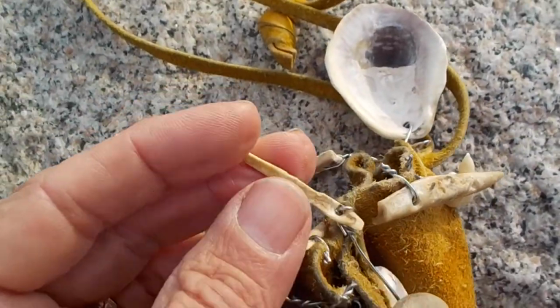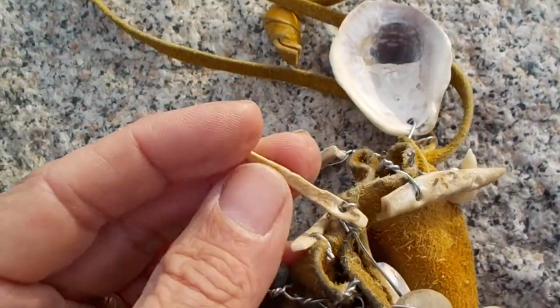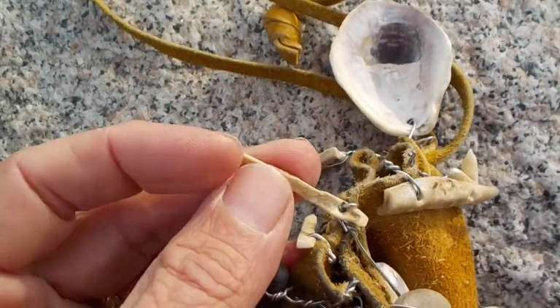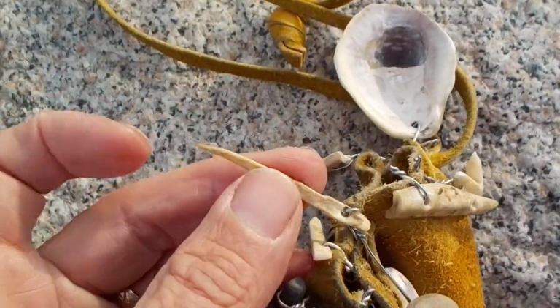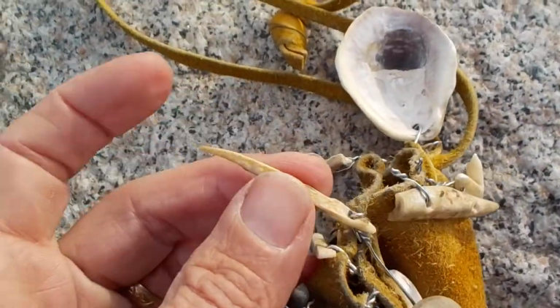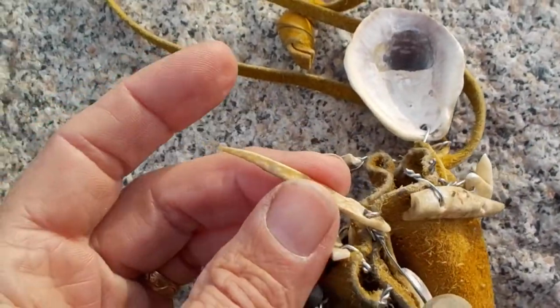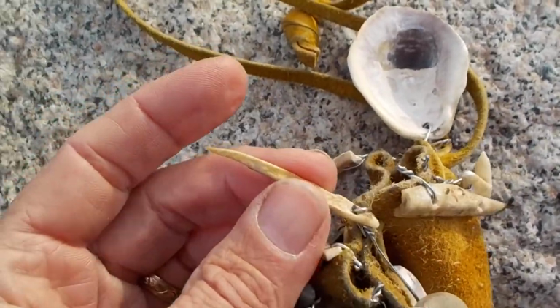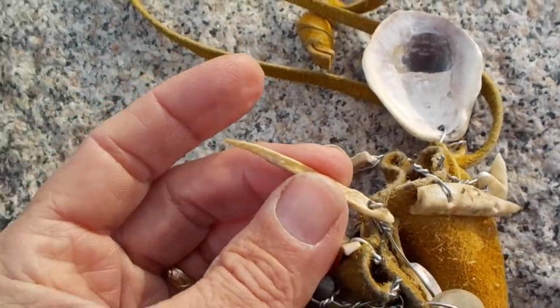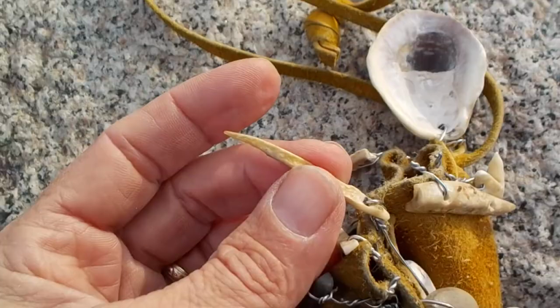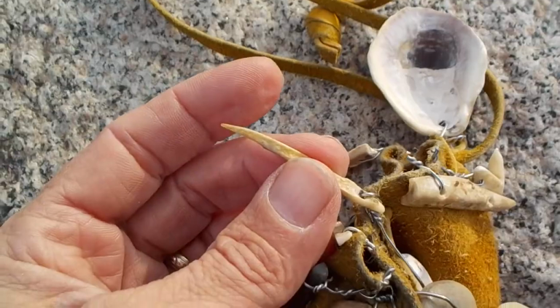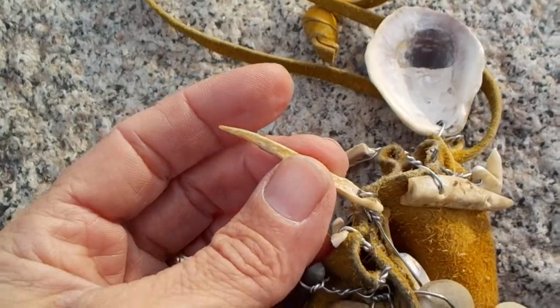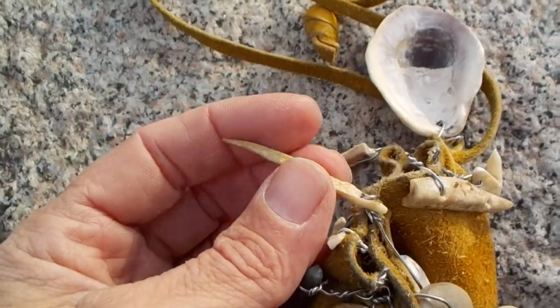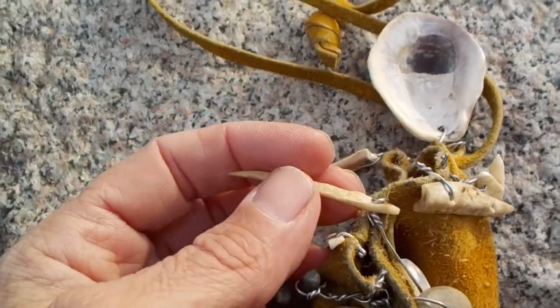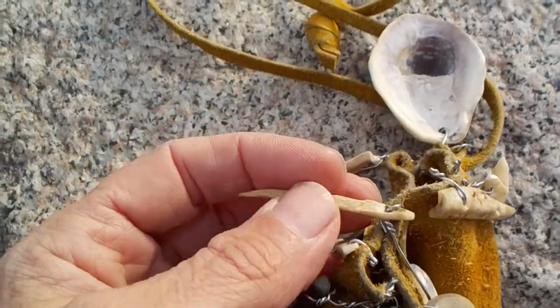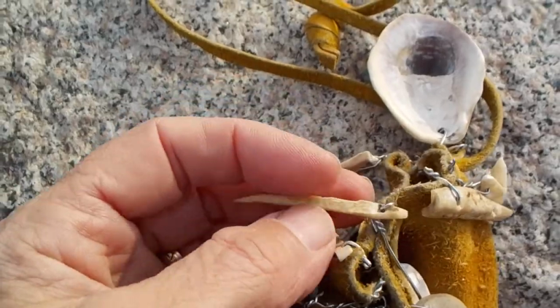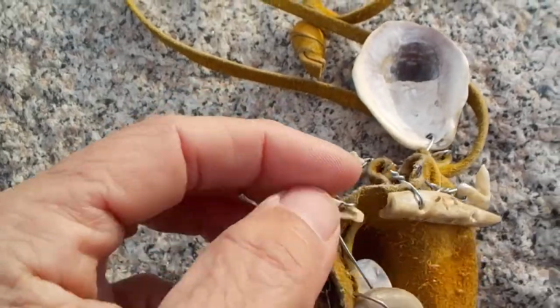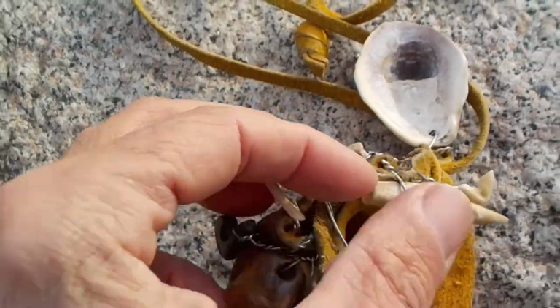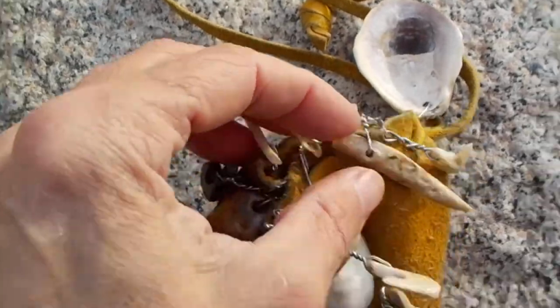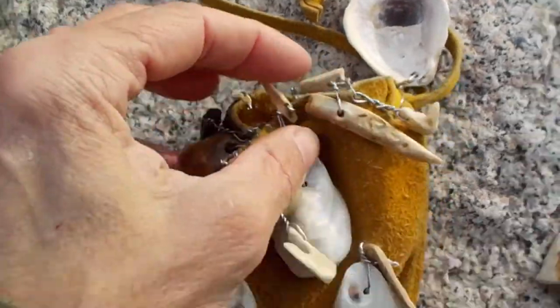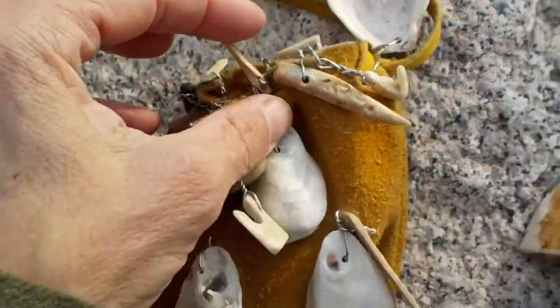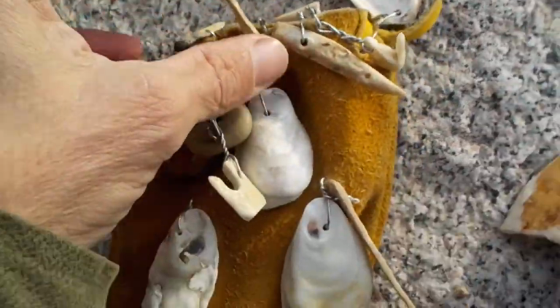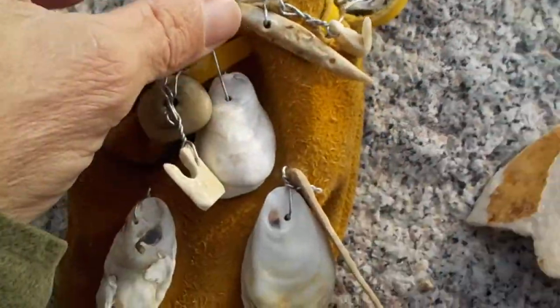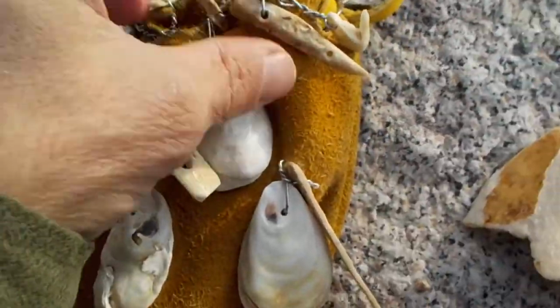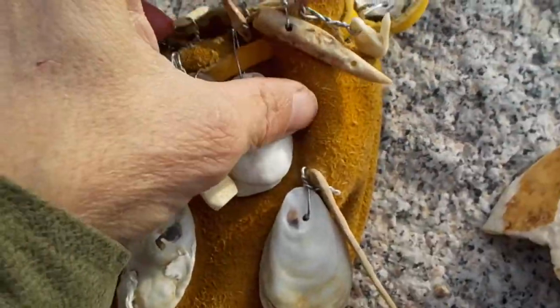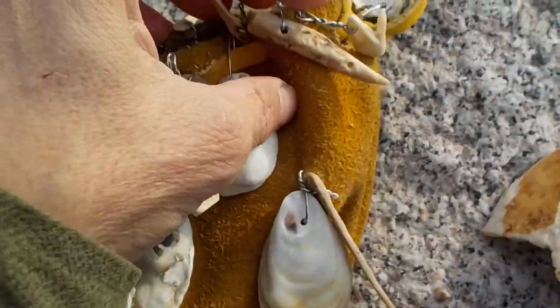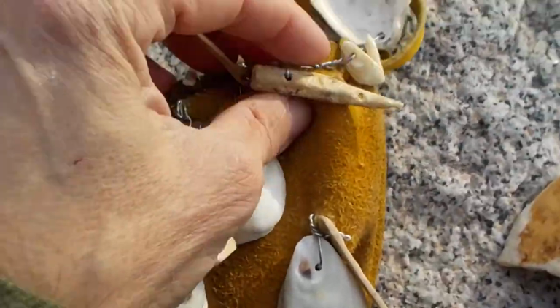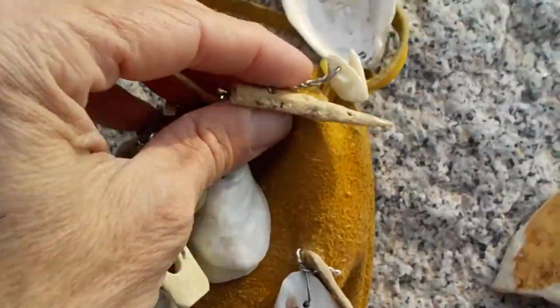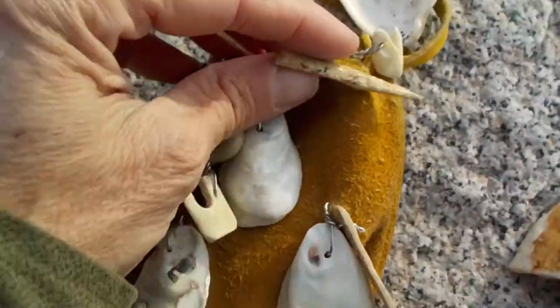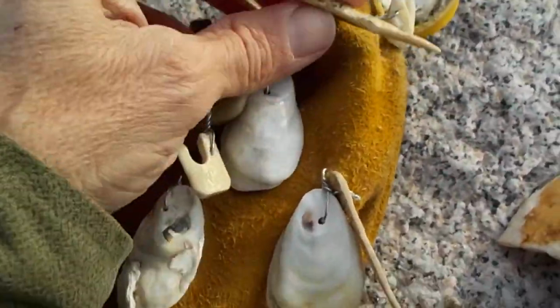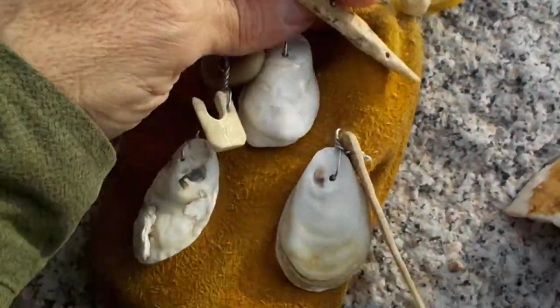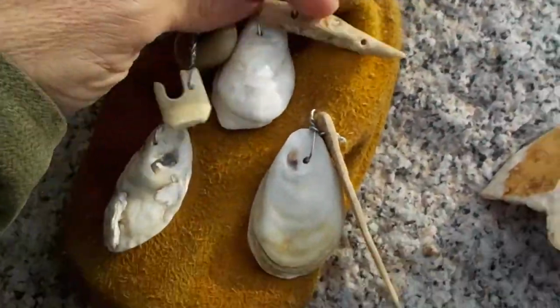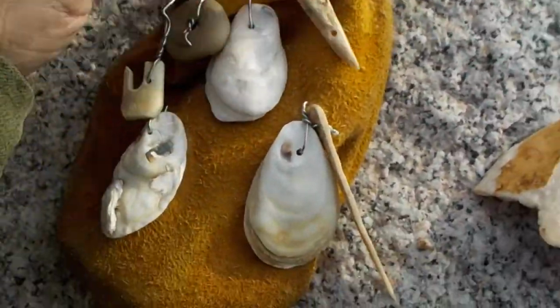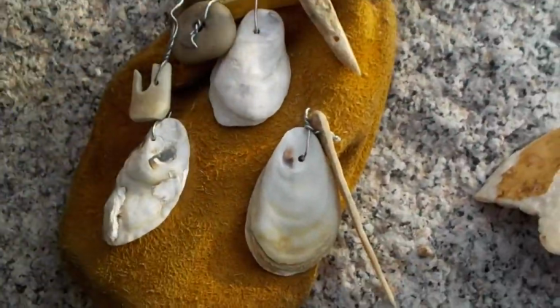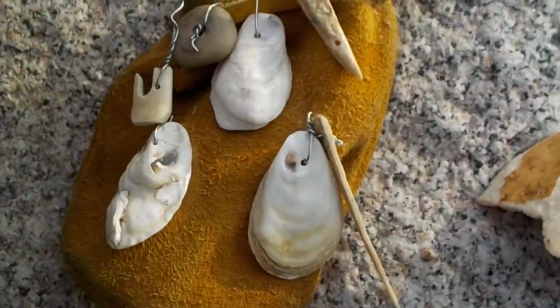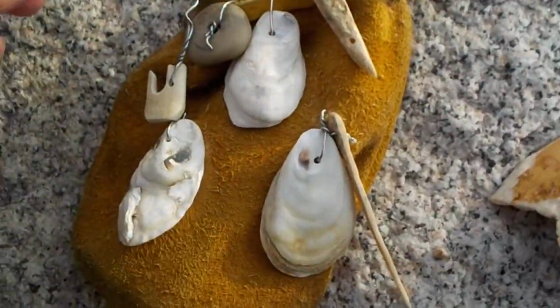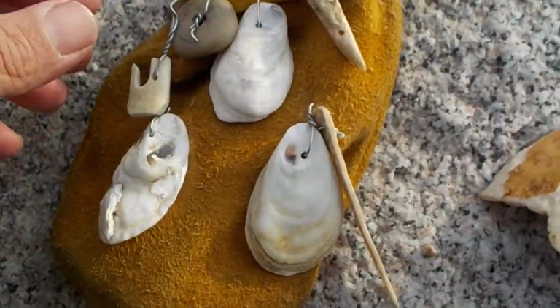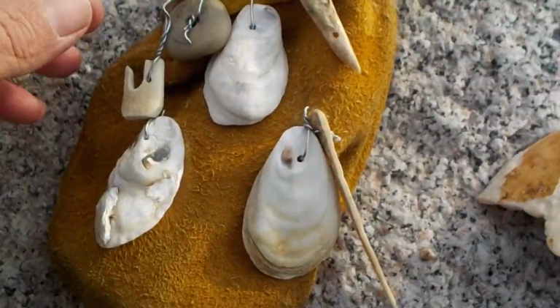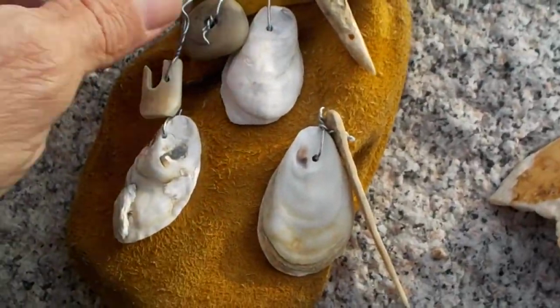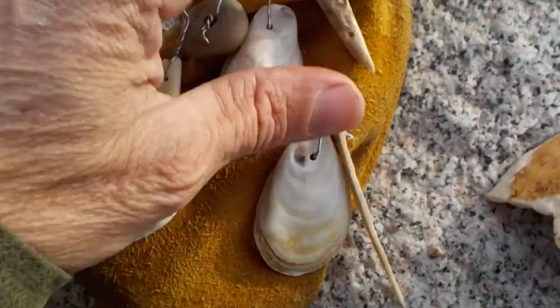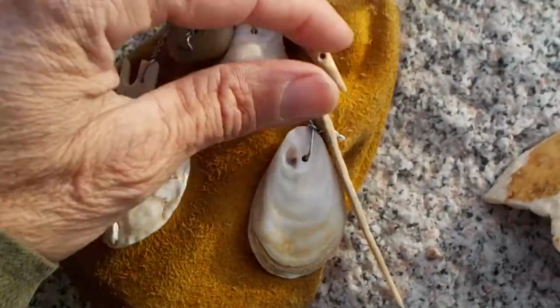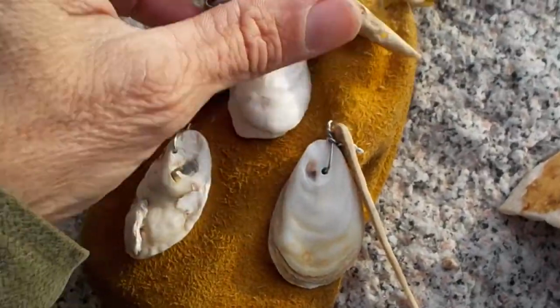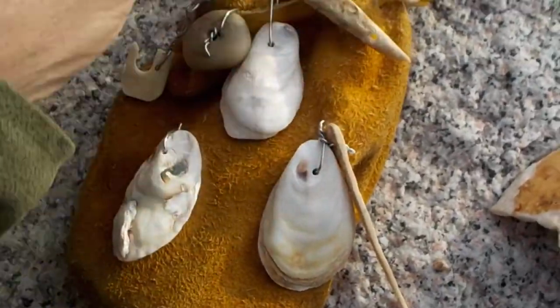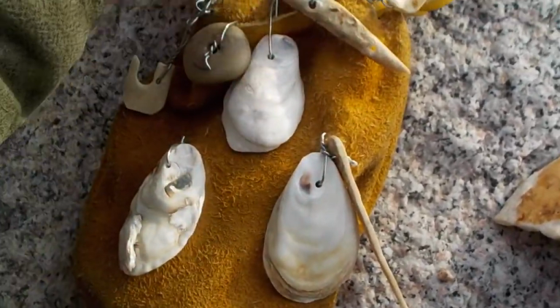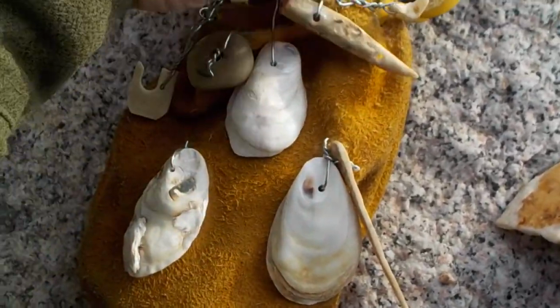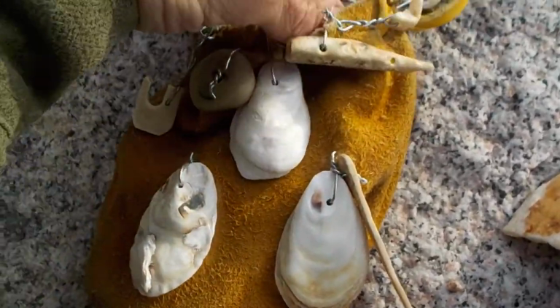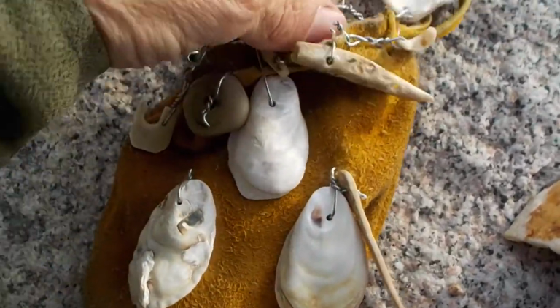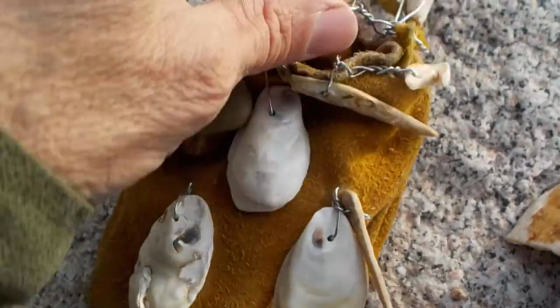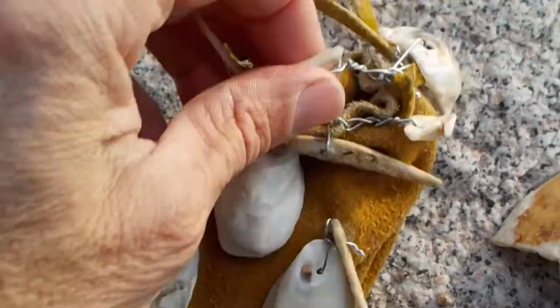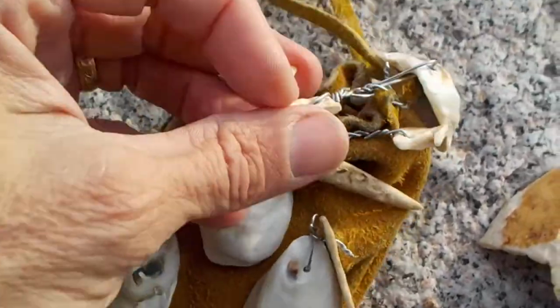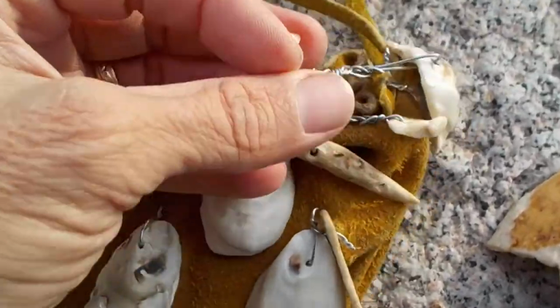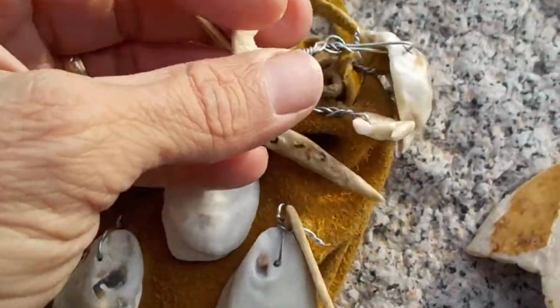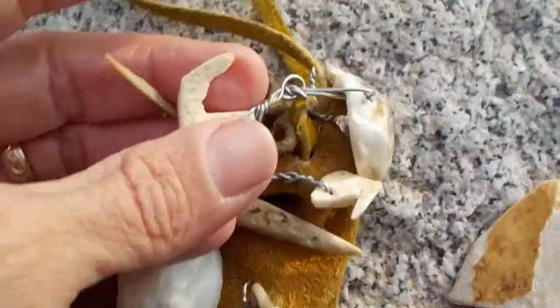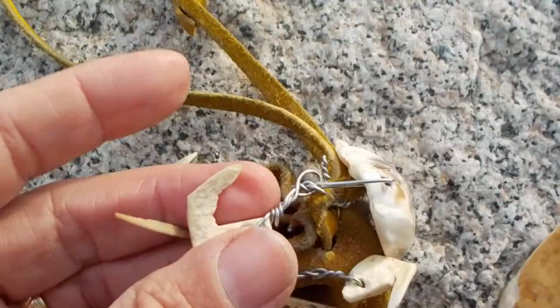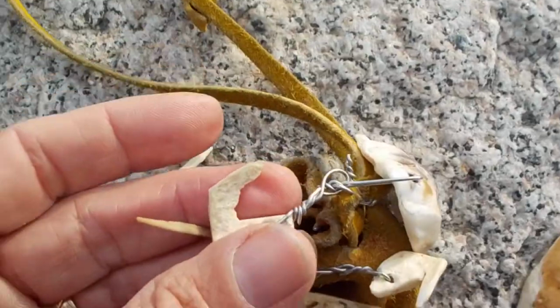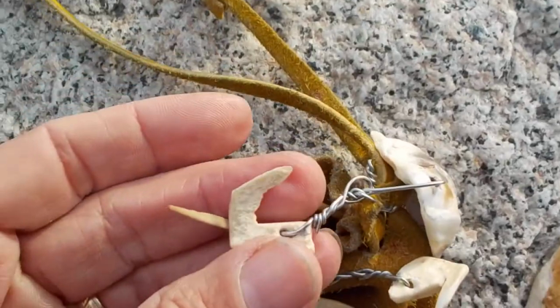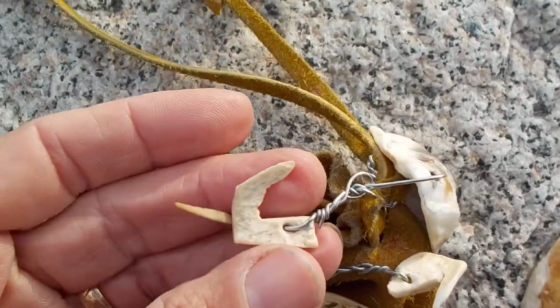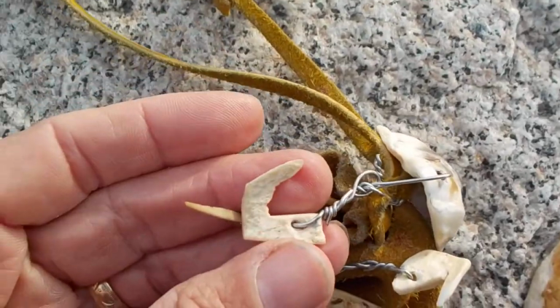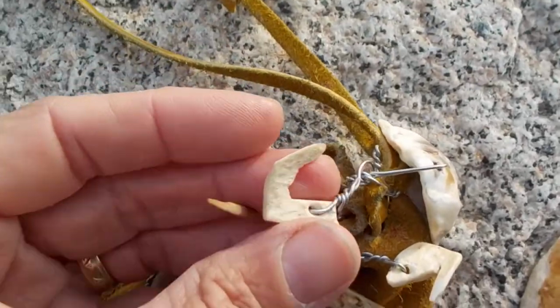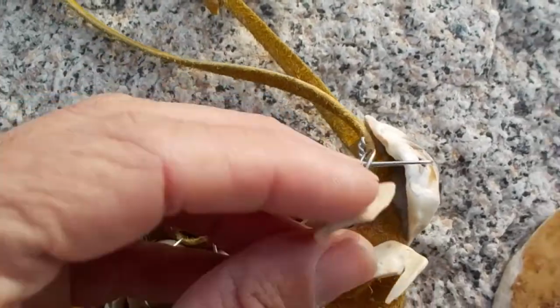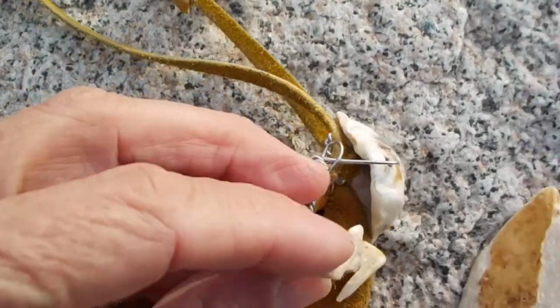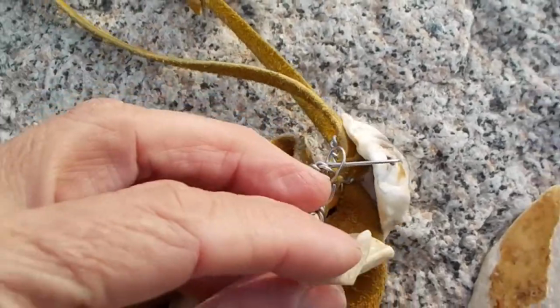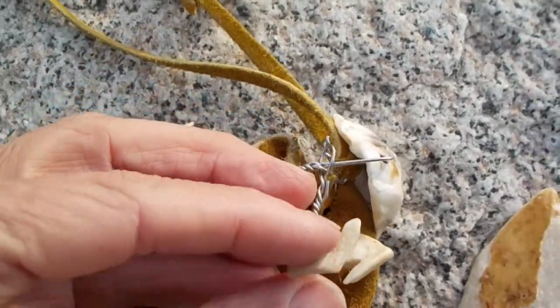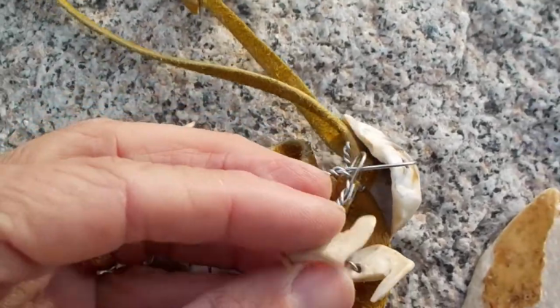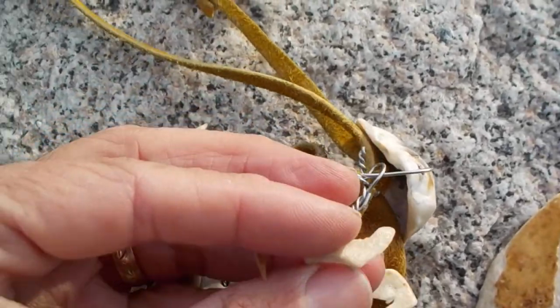That's the sewing needle, and yeah, there are a few more fish hooks here too.